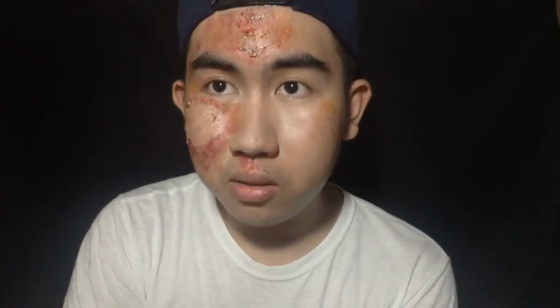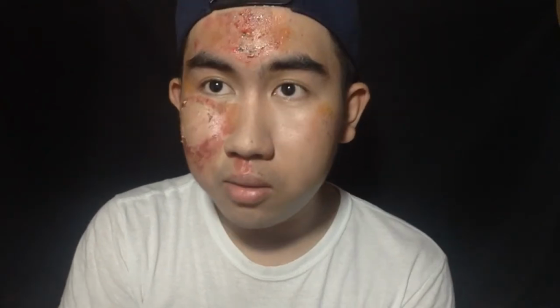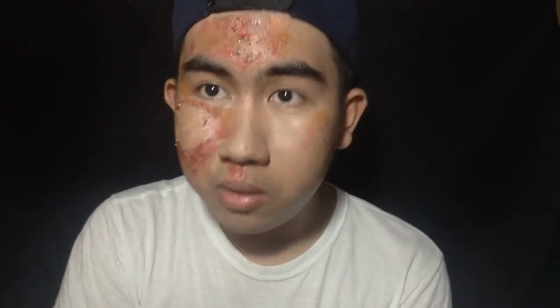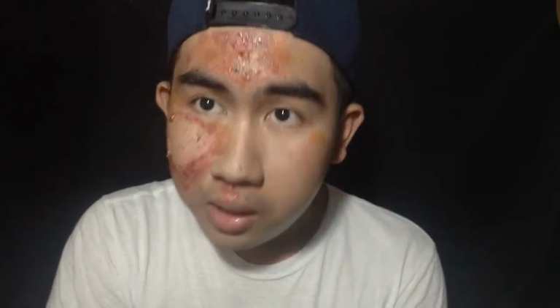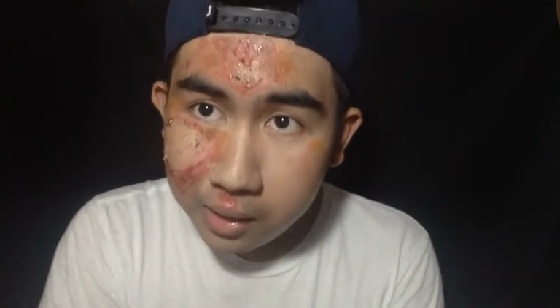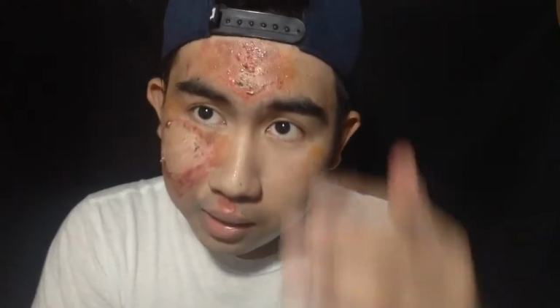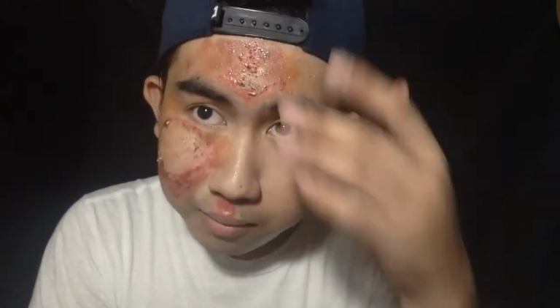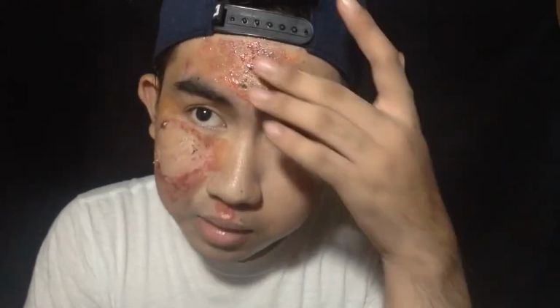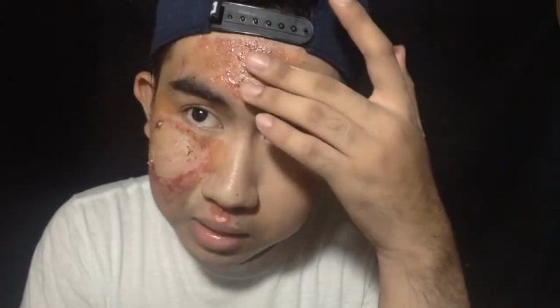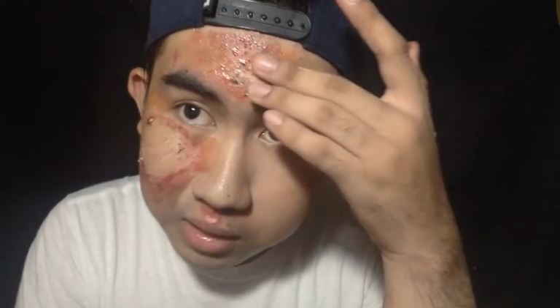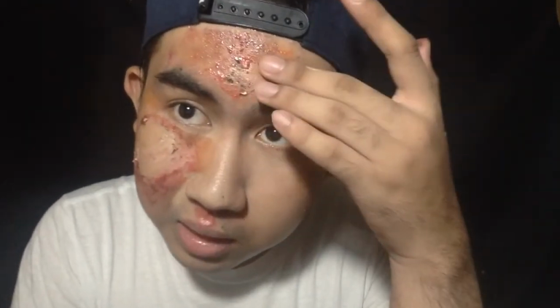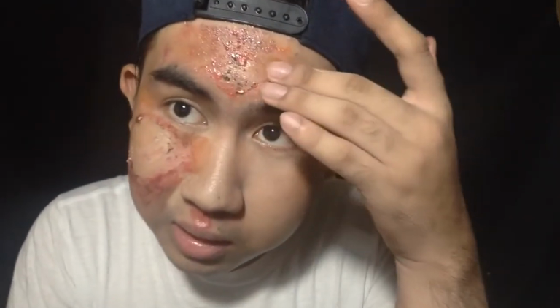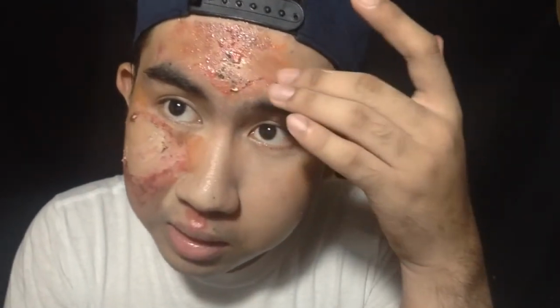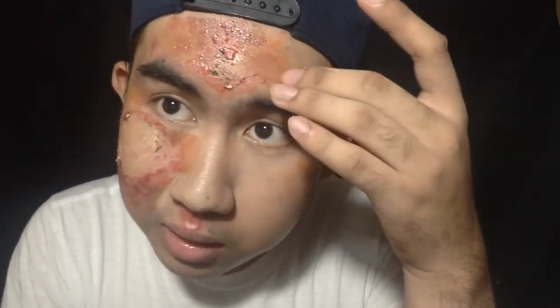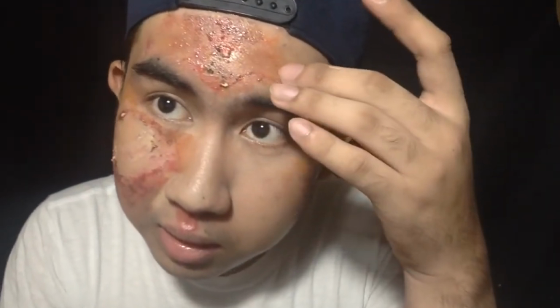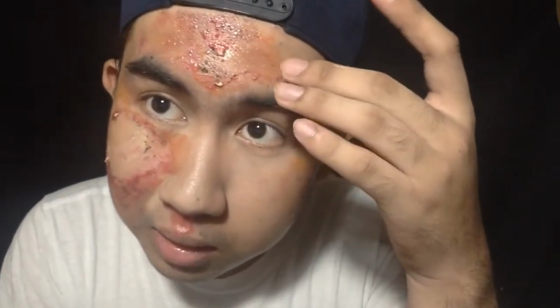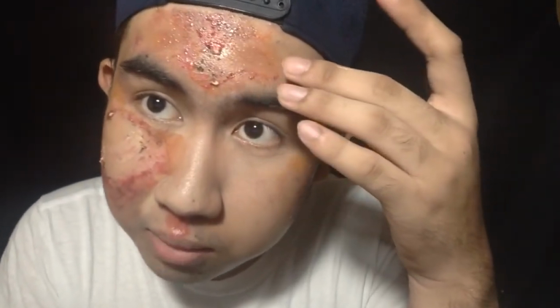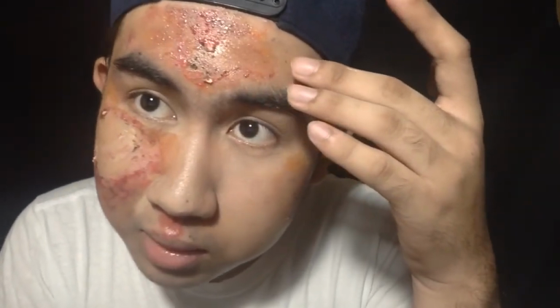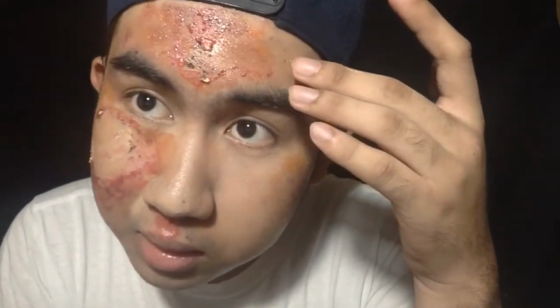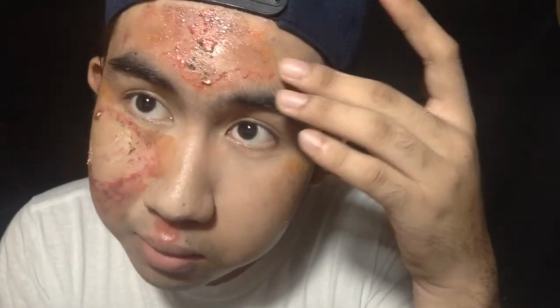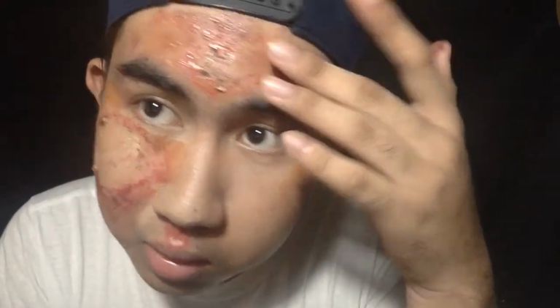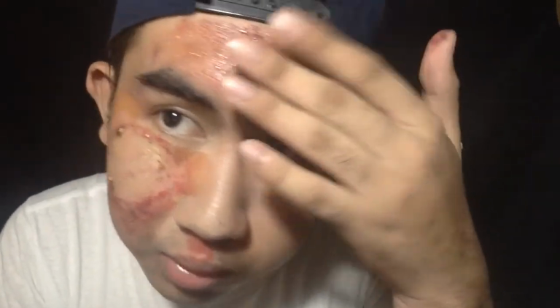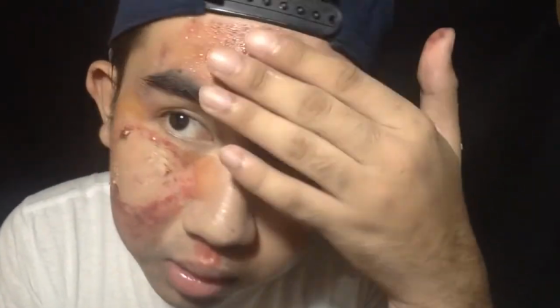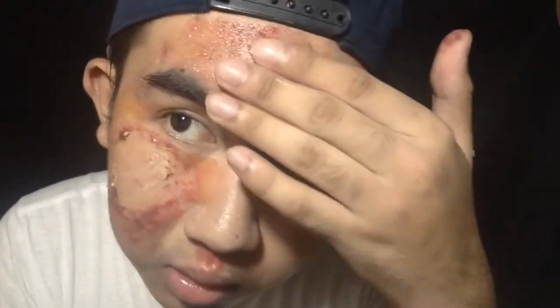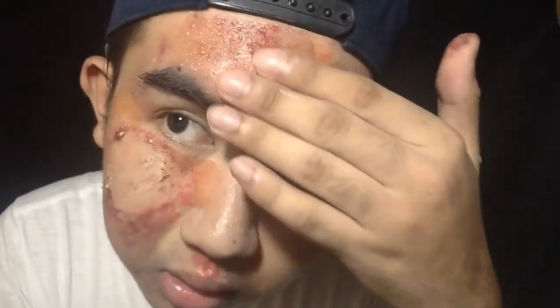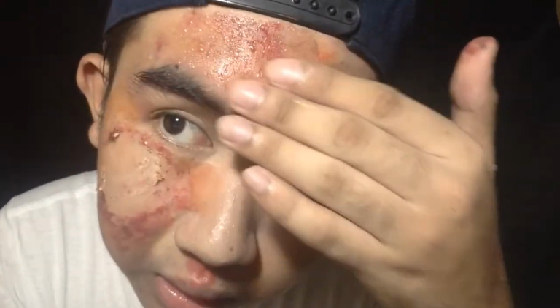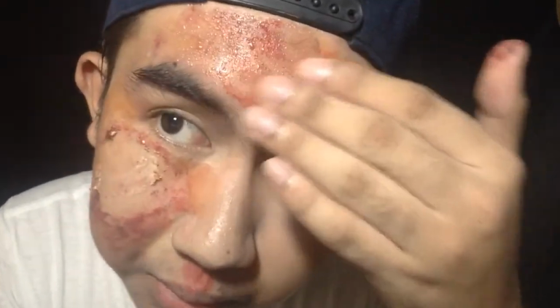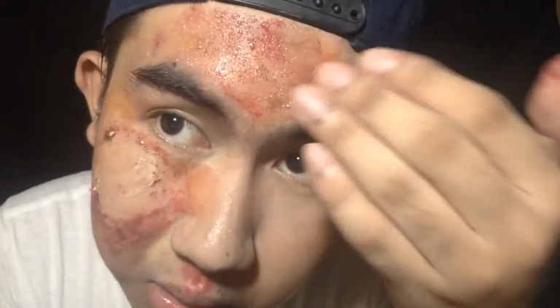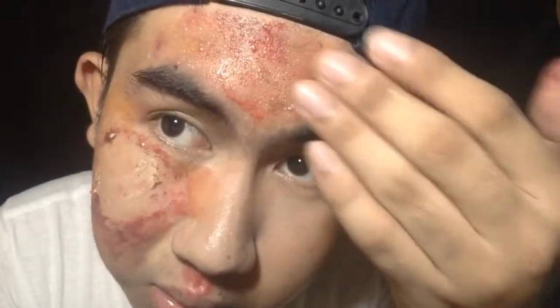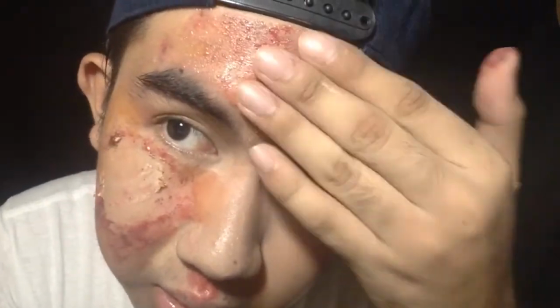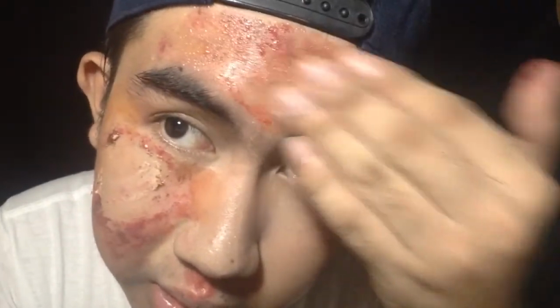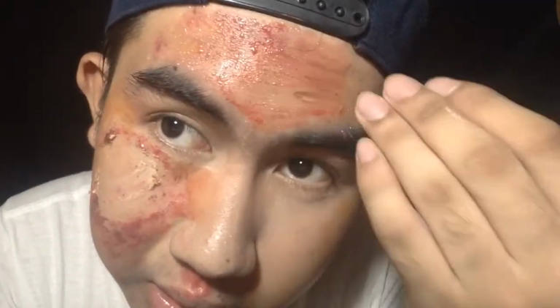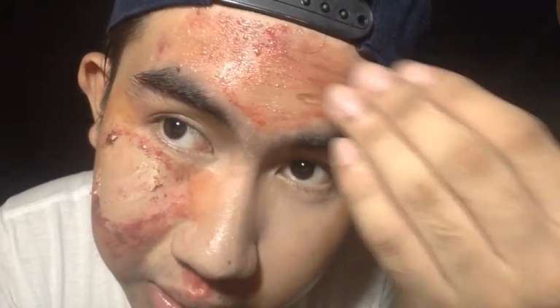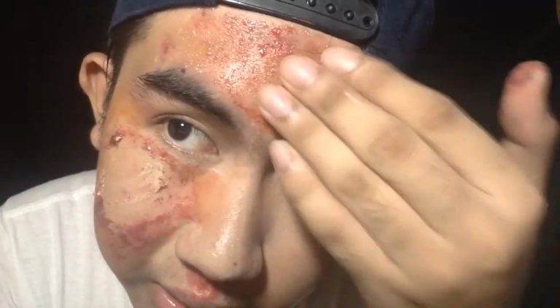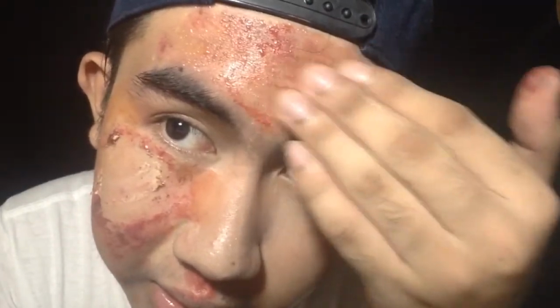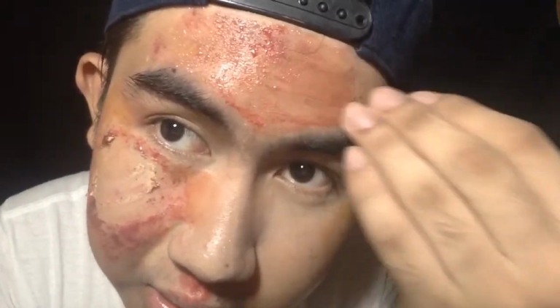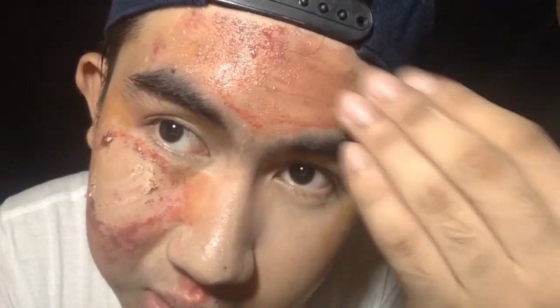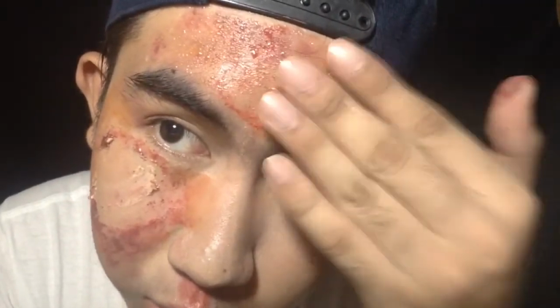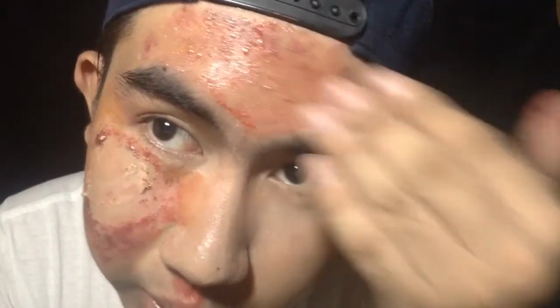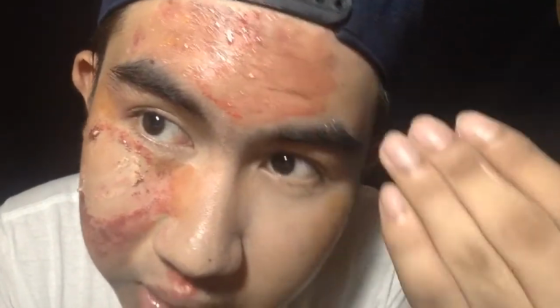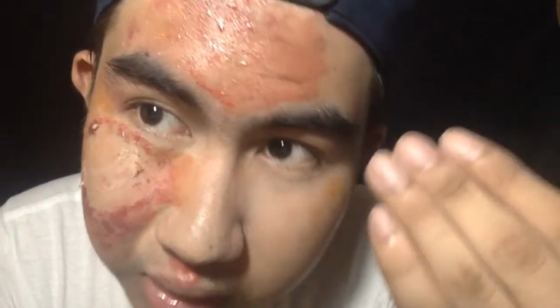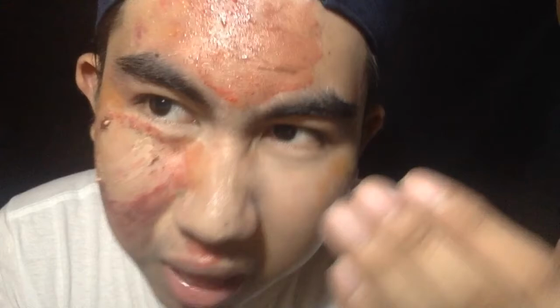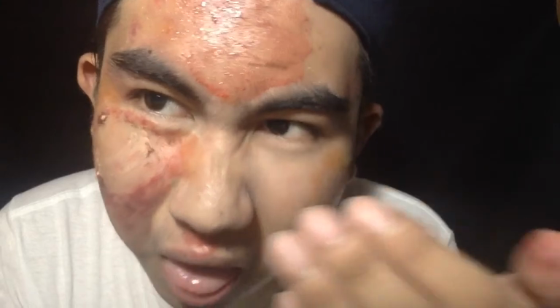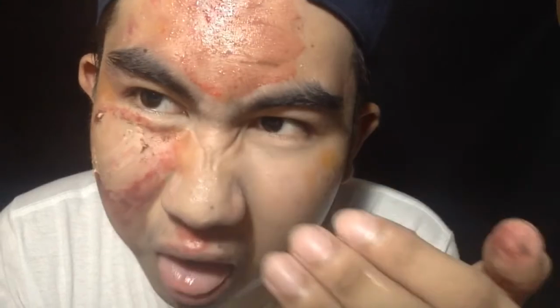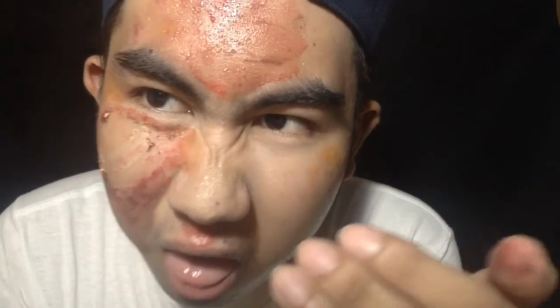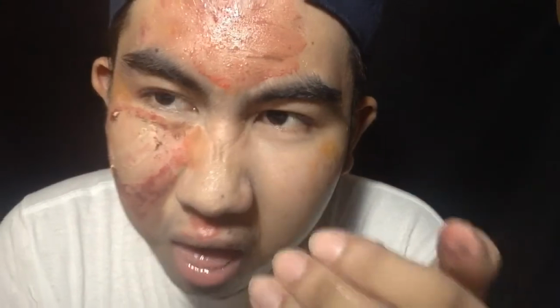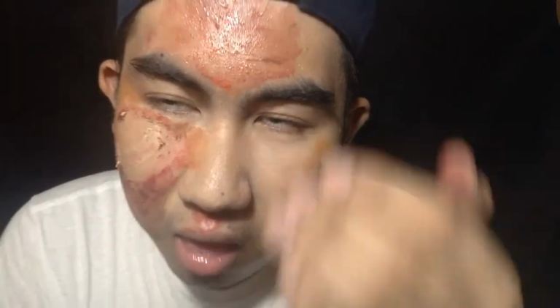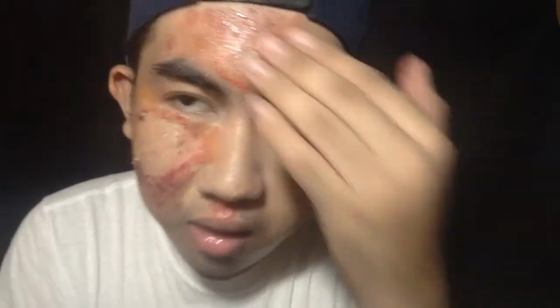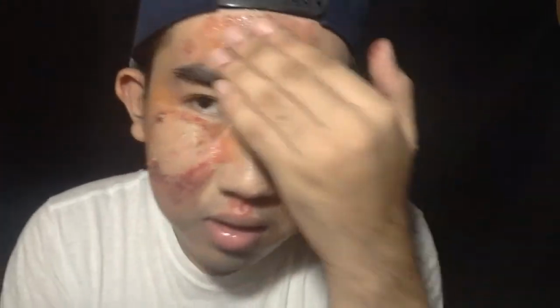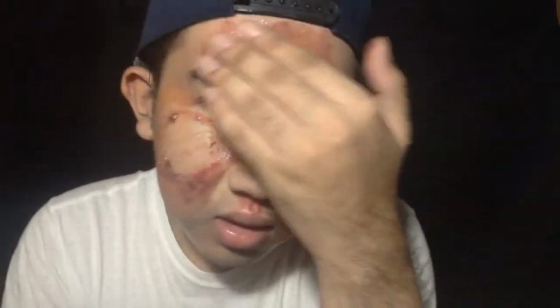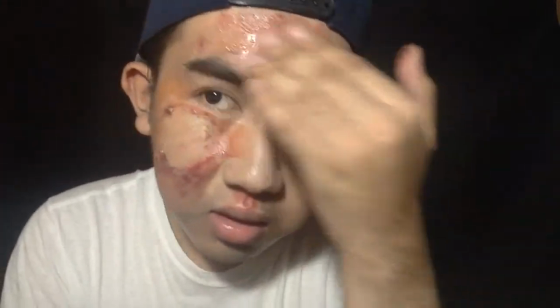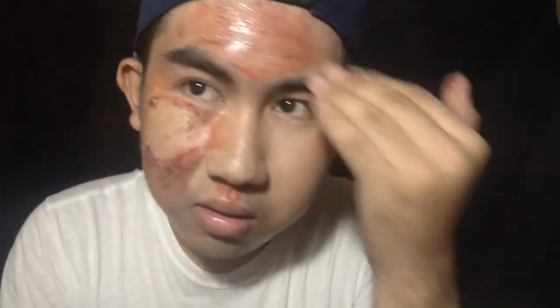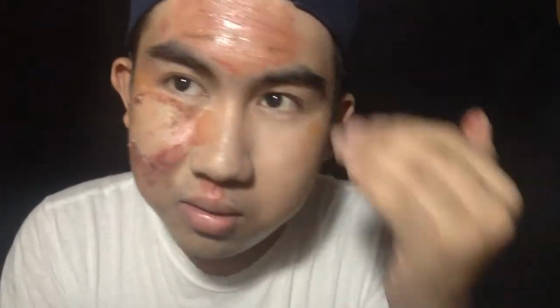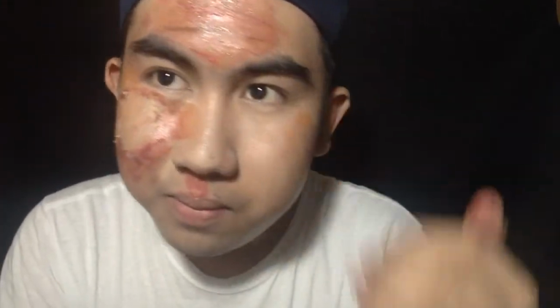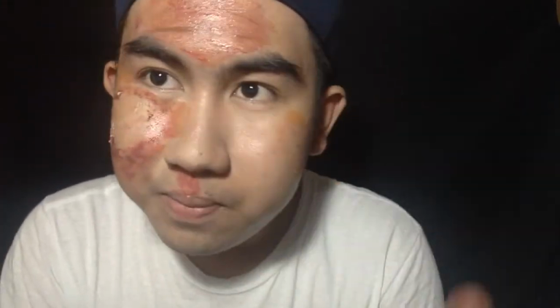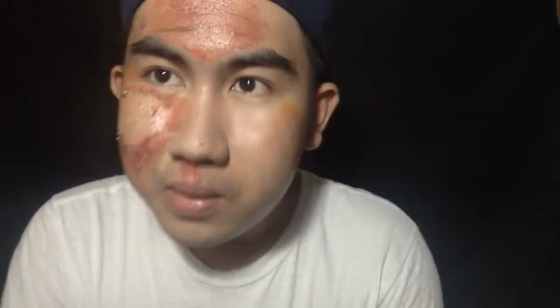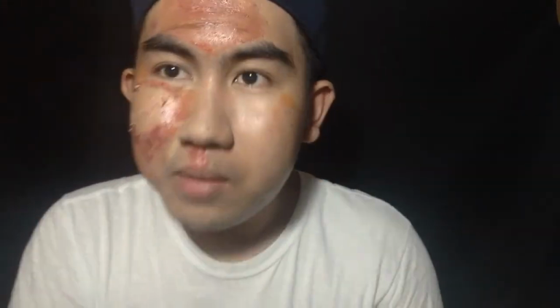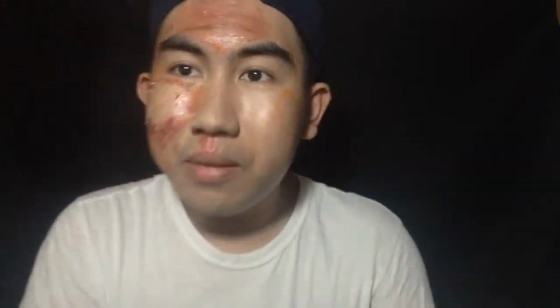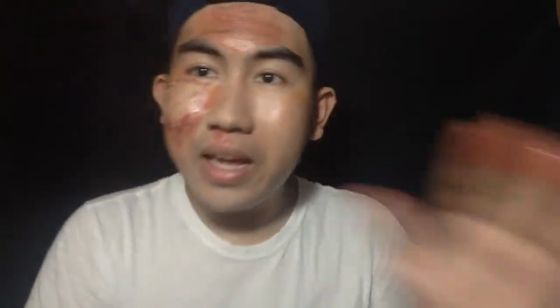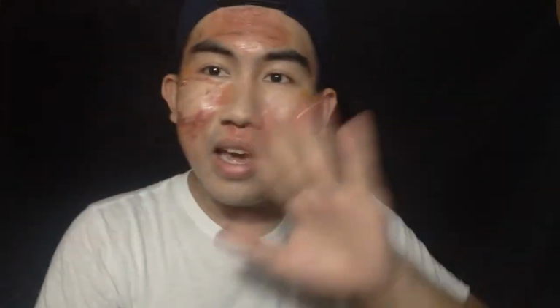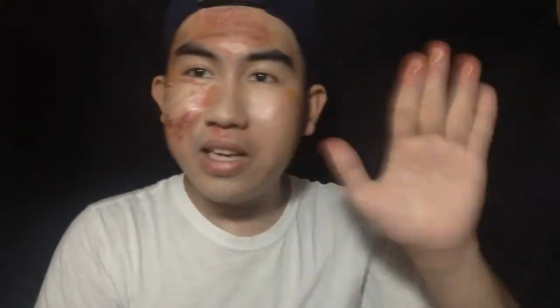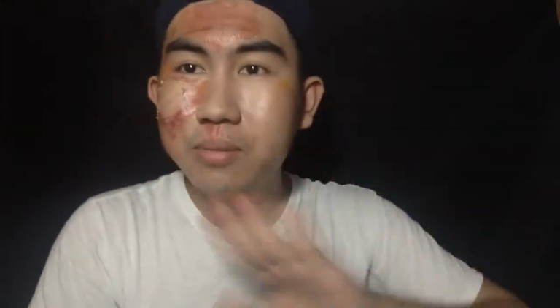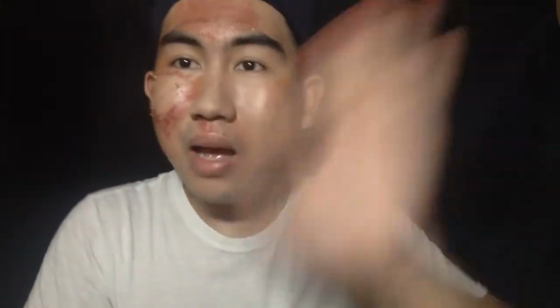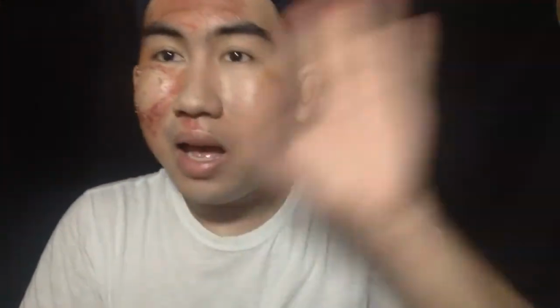I'm just gonna clean myself now because I'm so dirty and sweaty. Bye guys, bye!